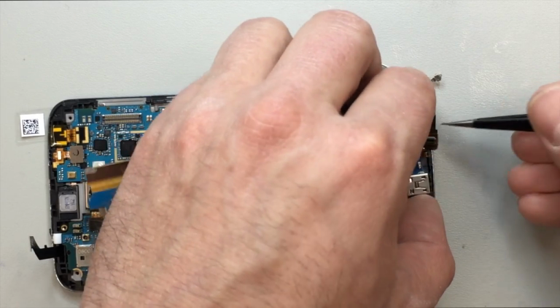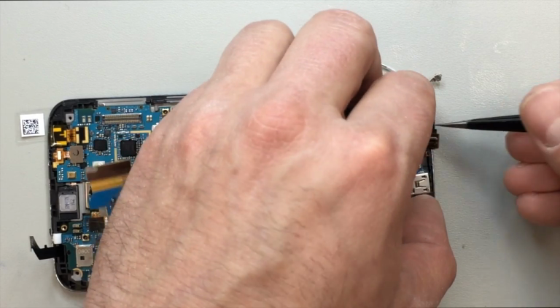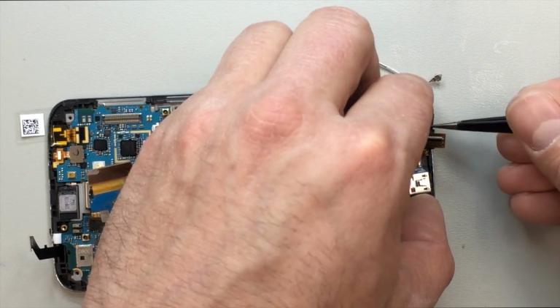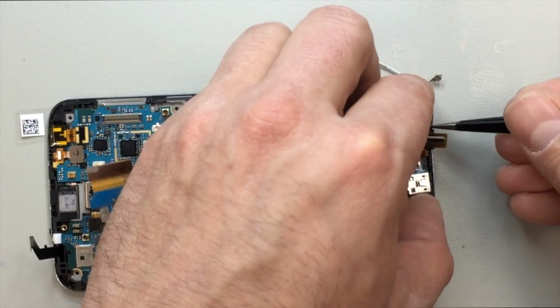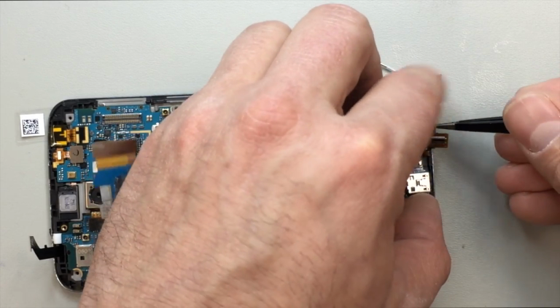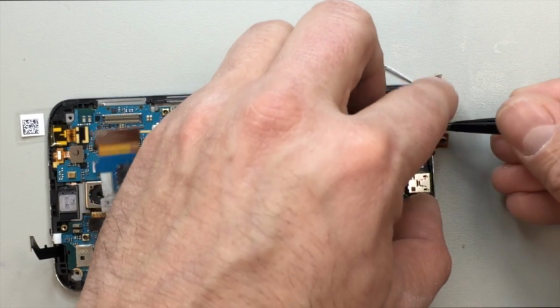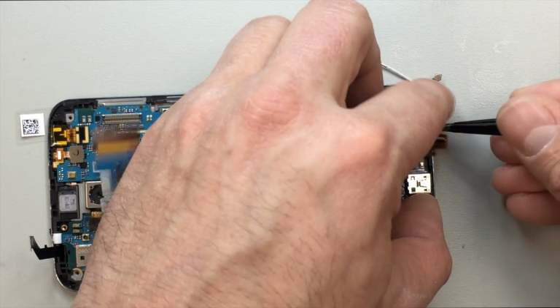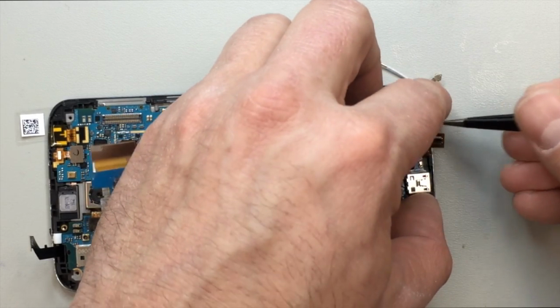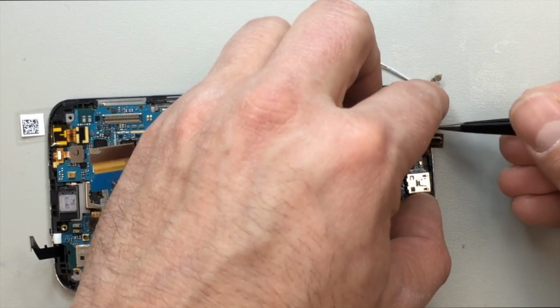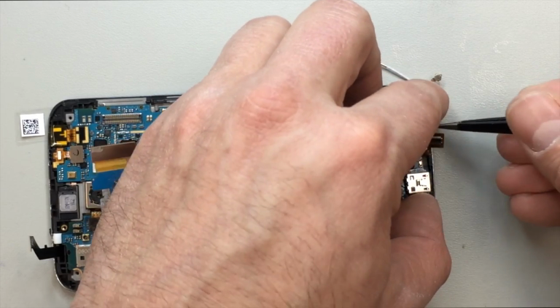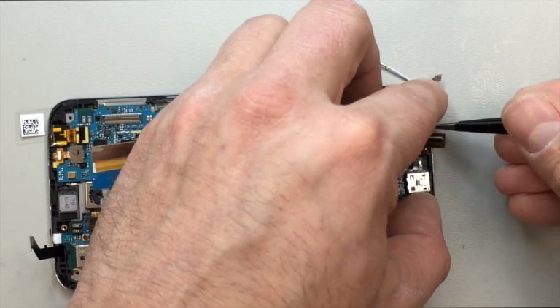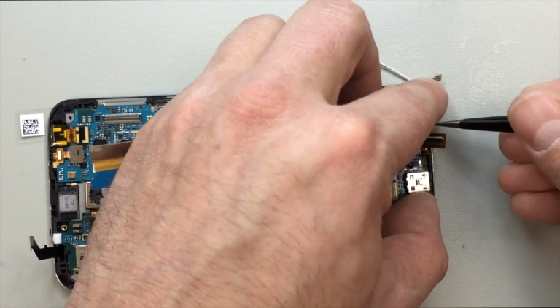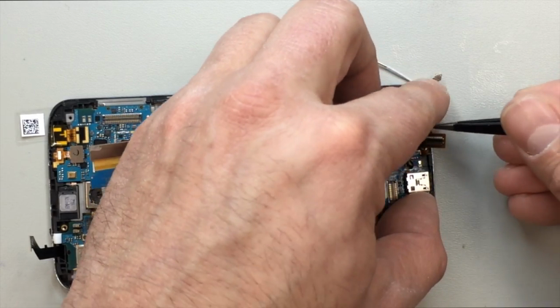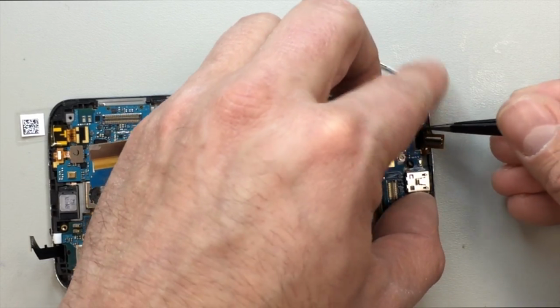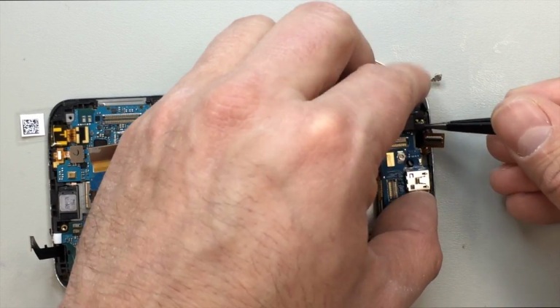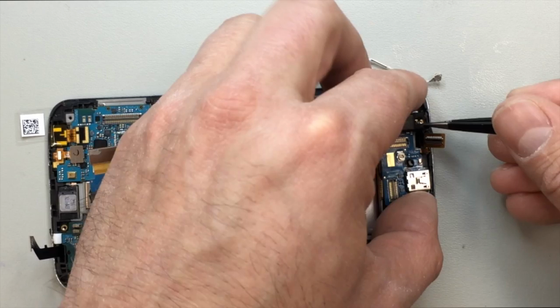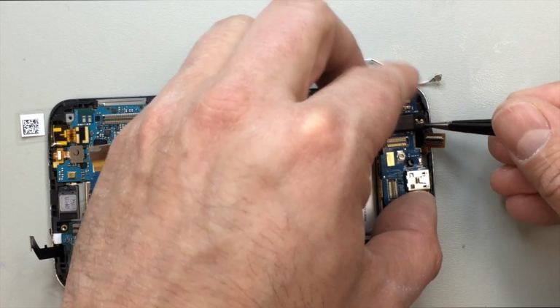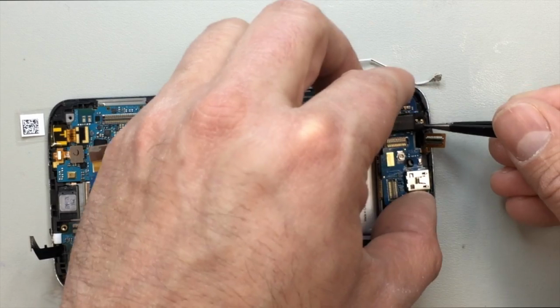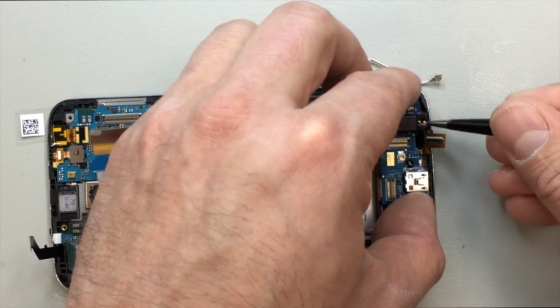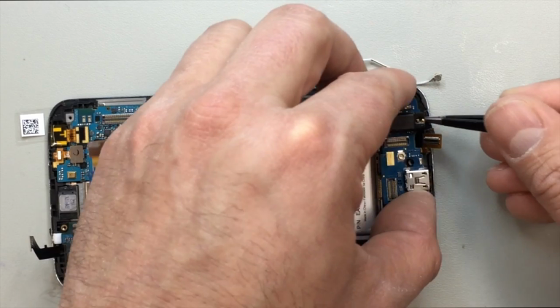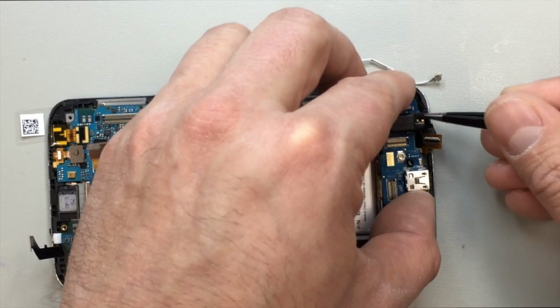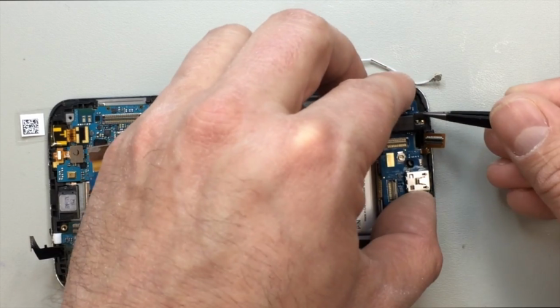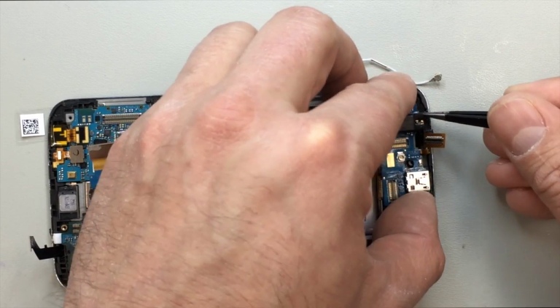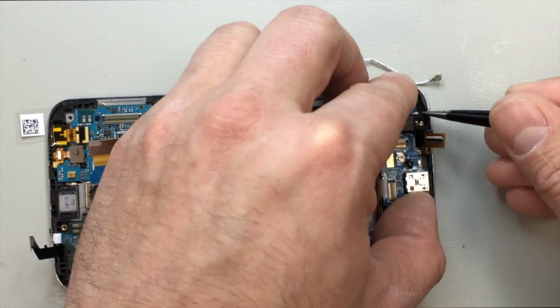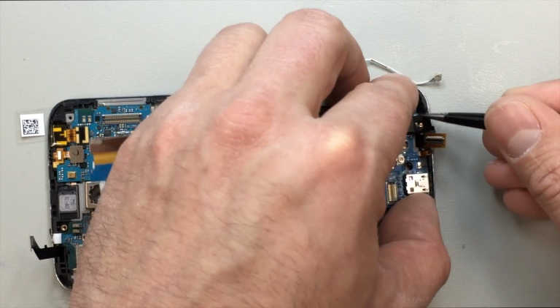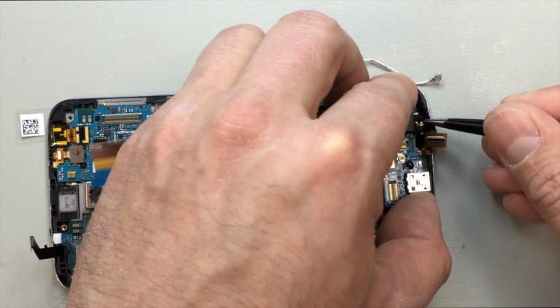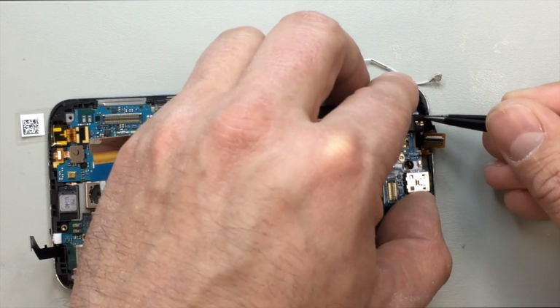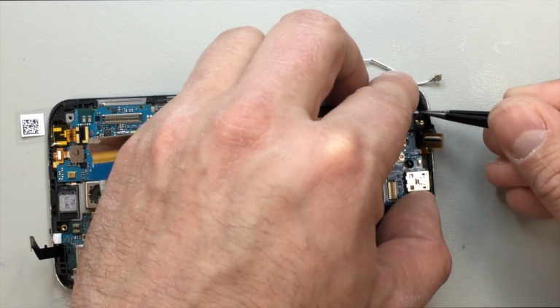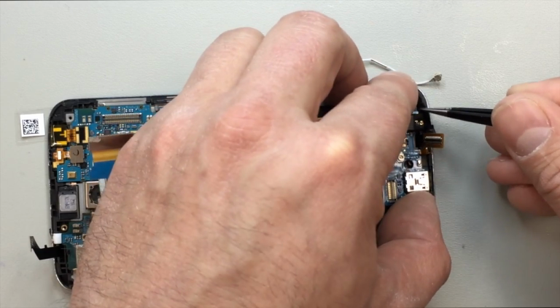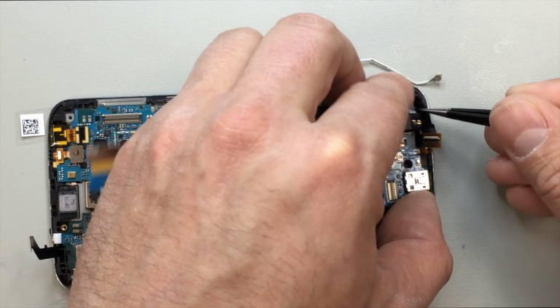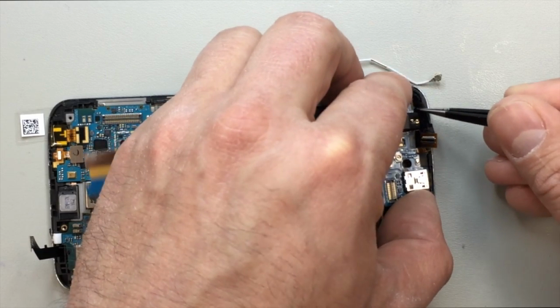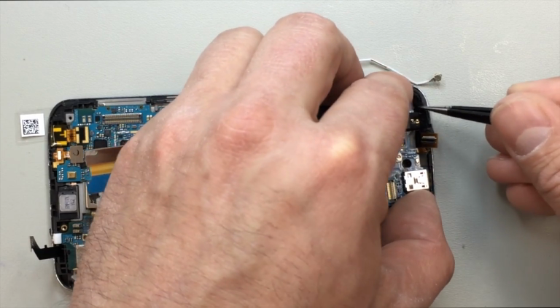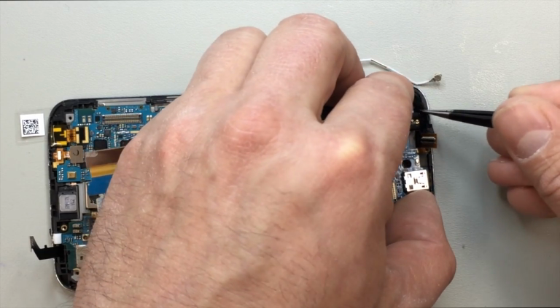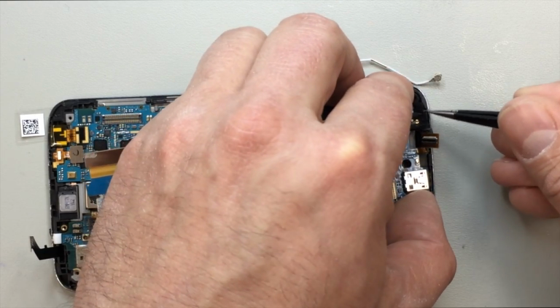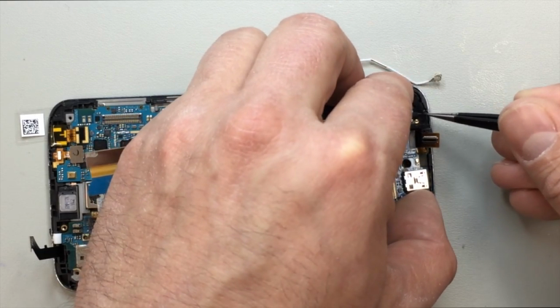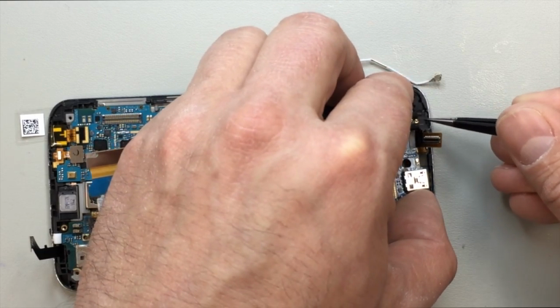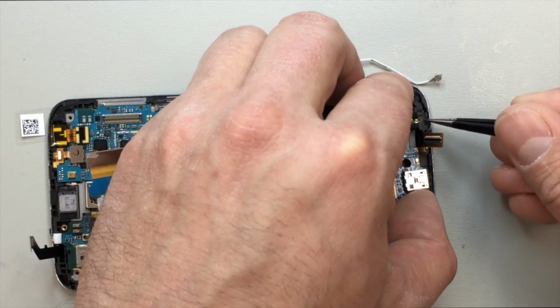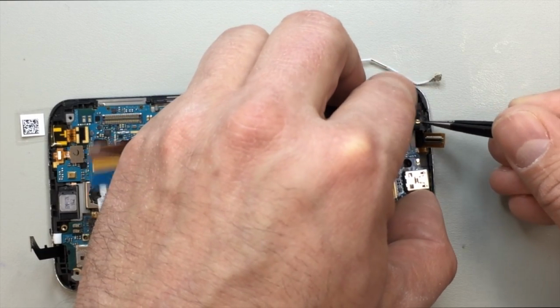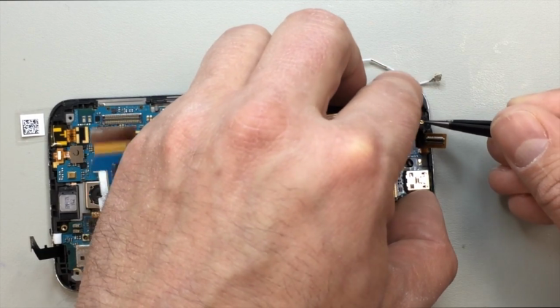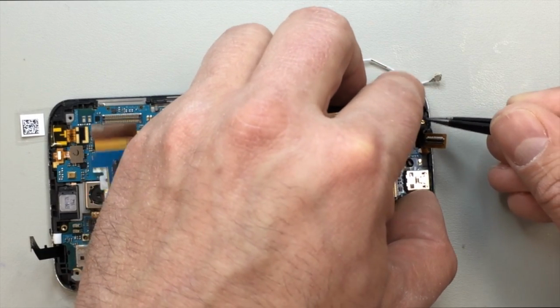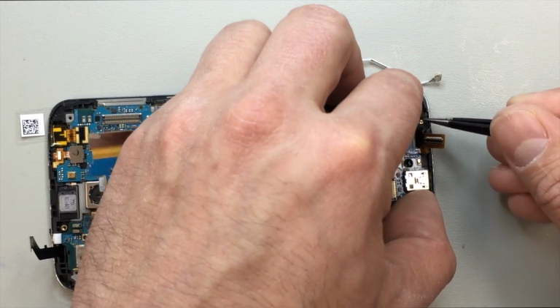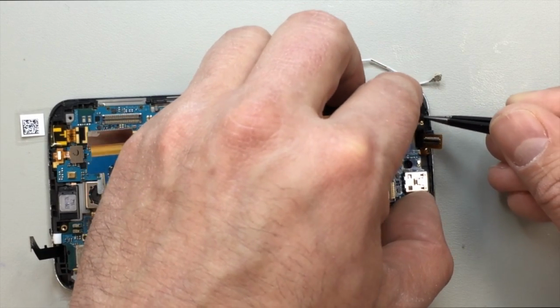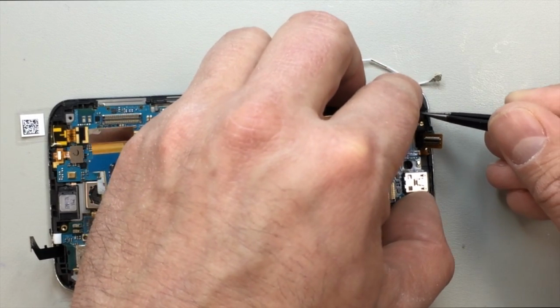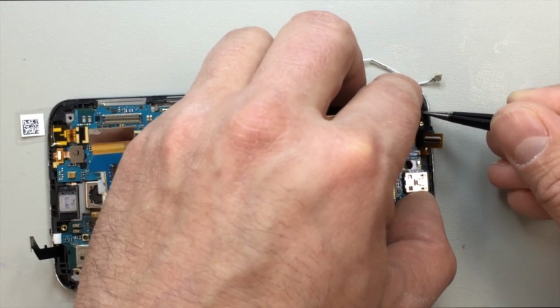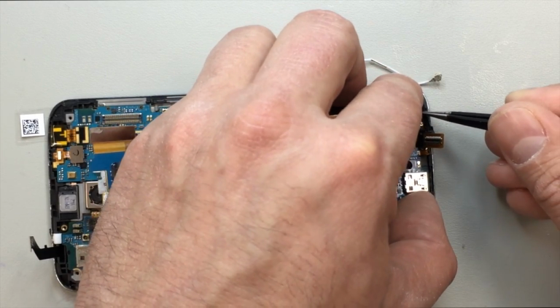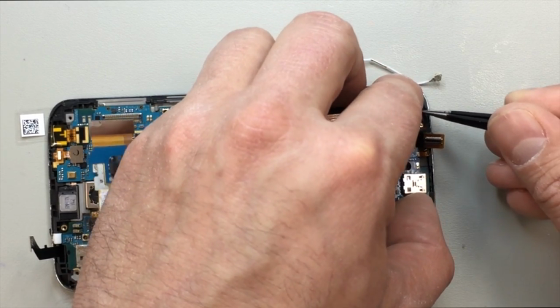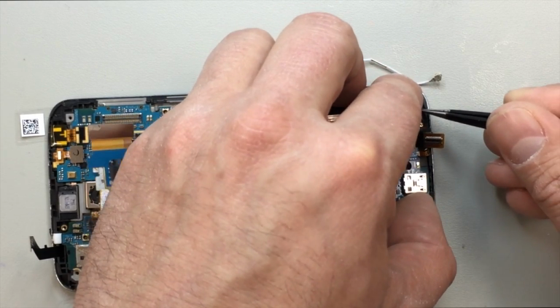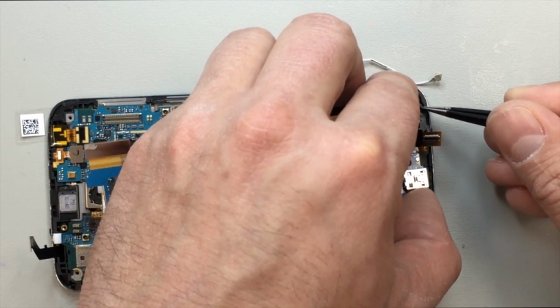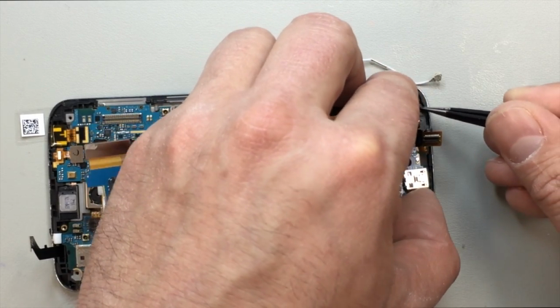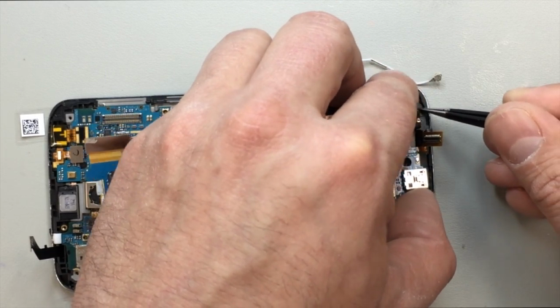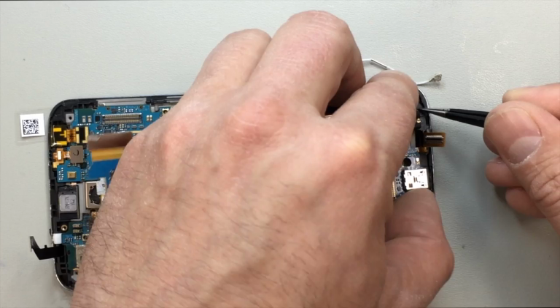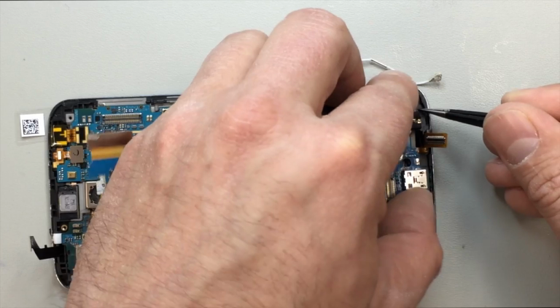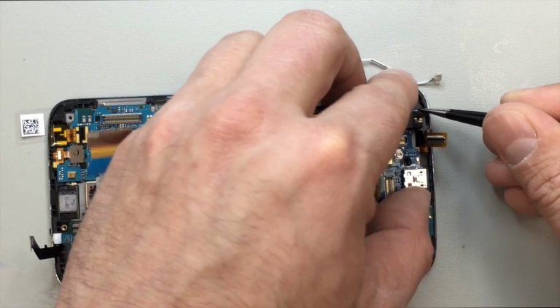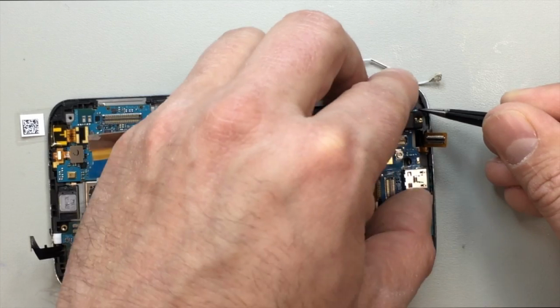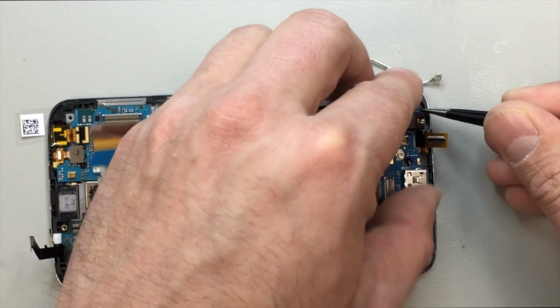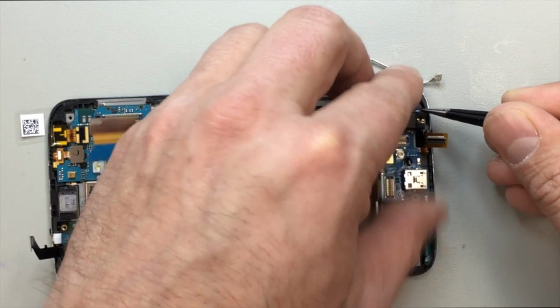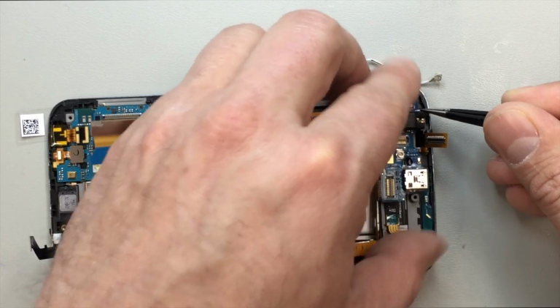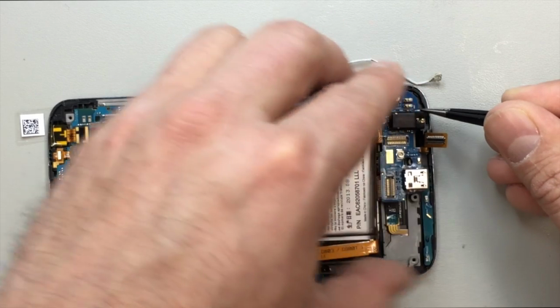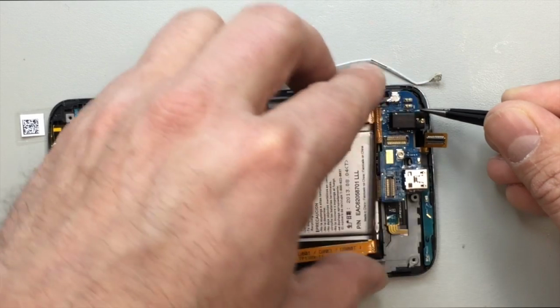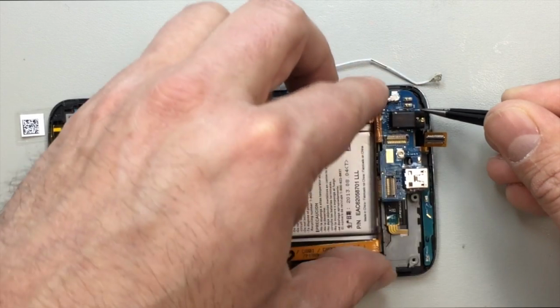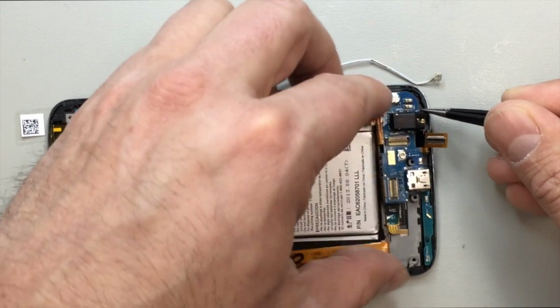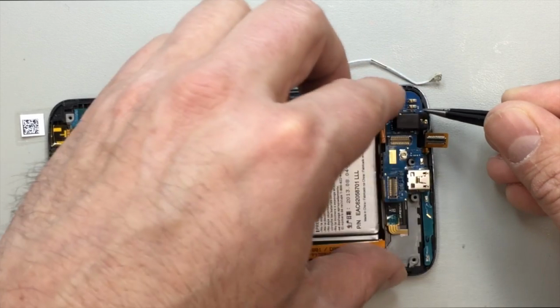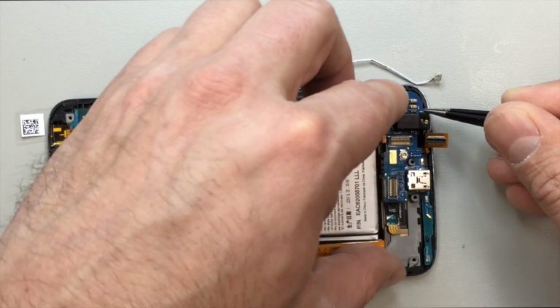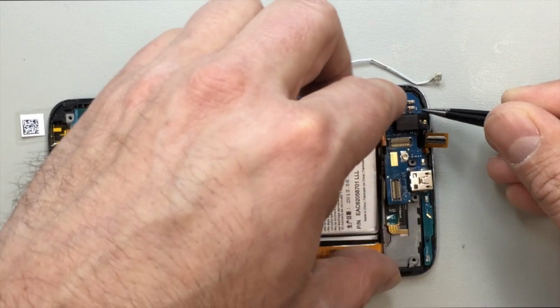Hopefully this part goes a lot smoother for you than it did for me — it took me a little while to get this thing situated in the right position.